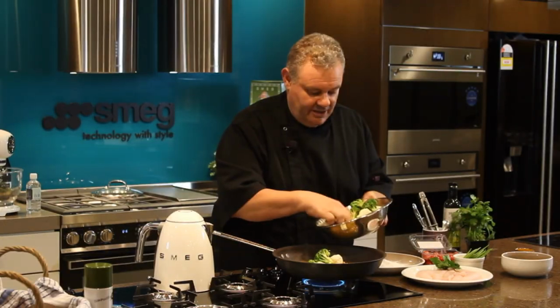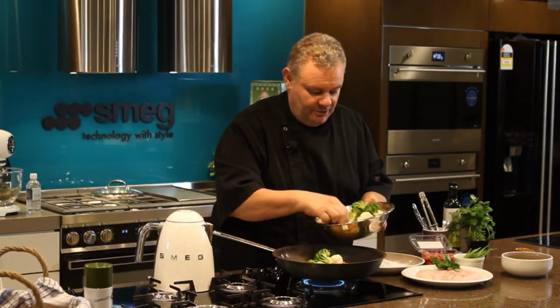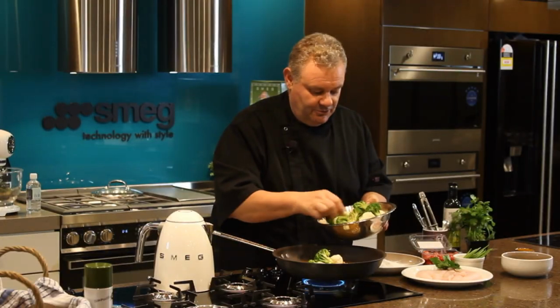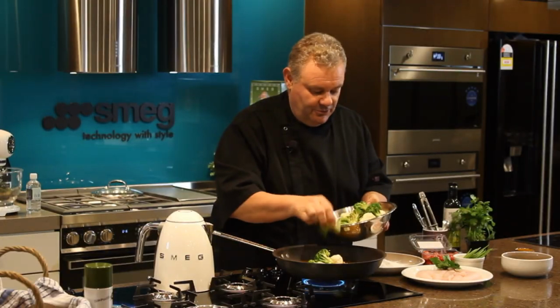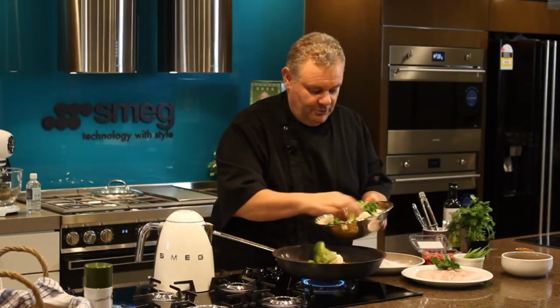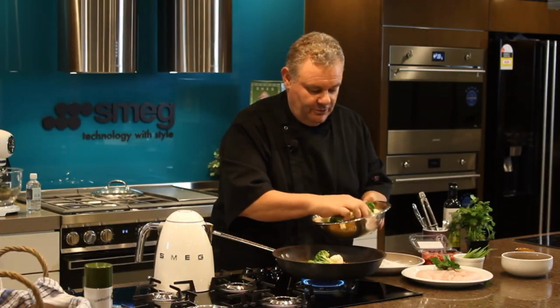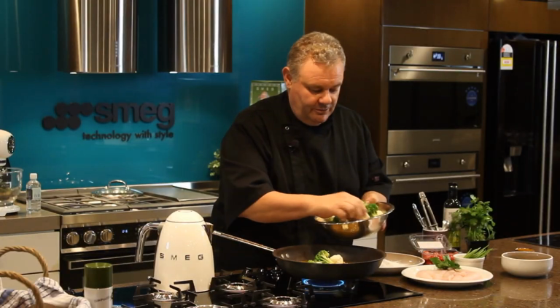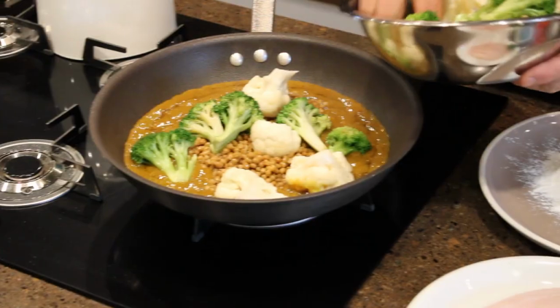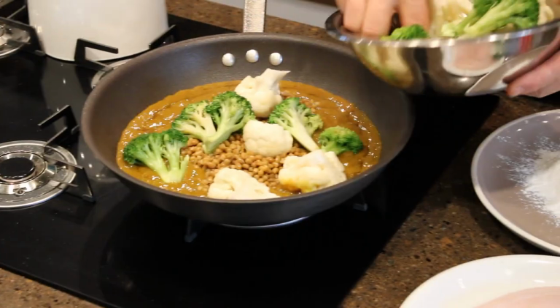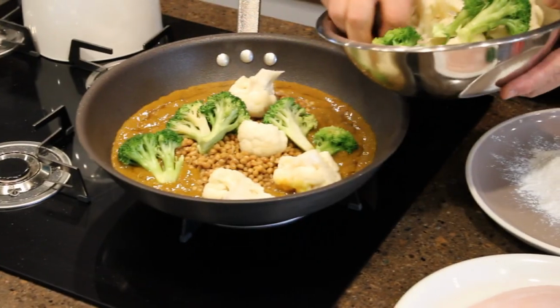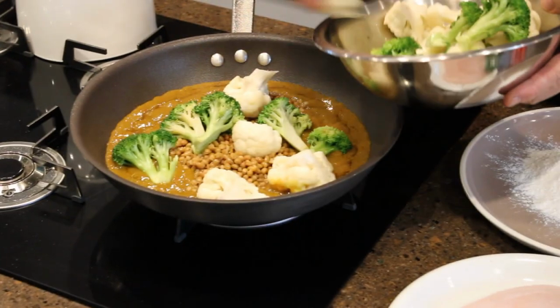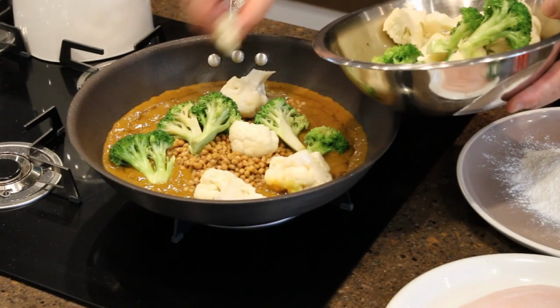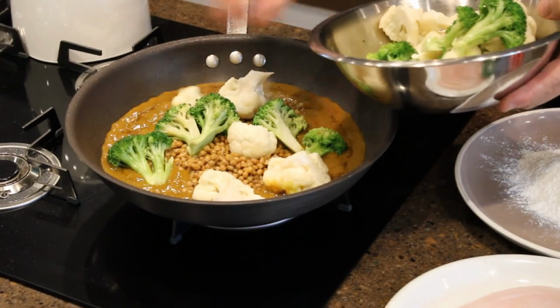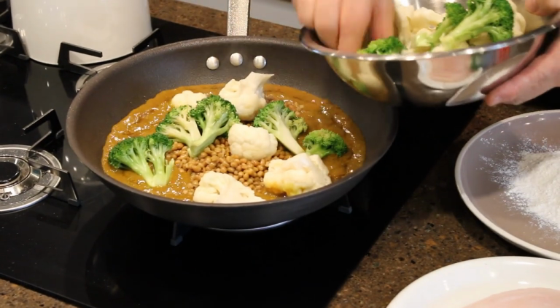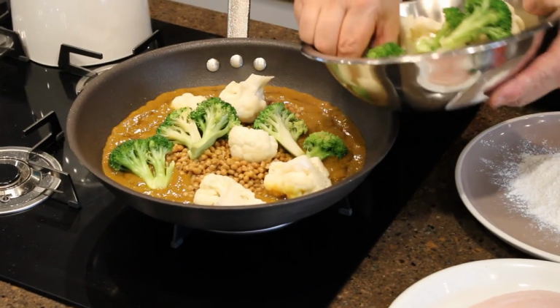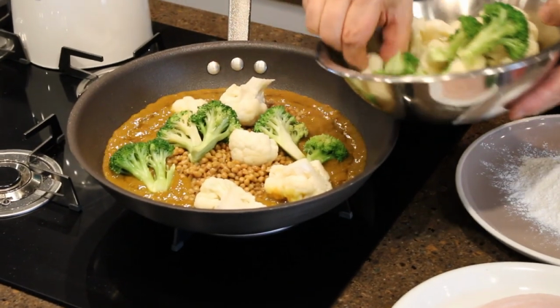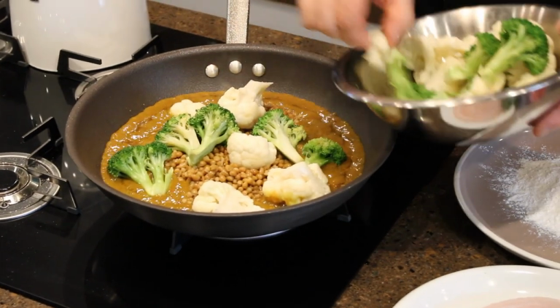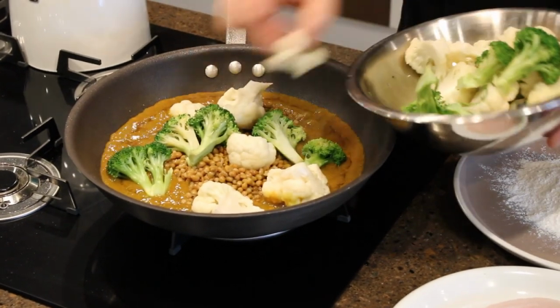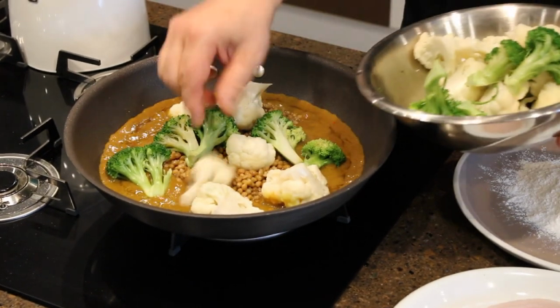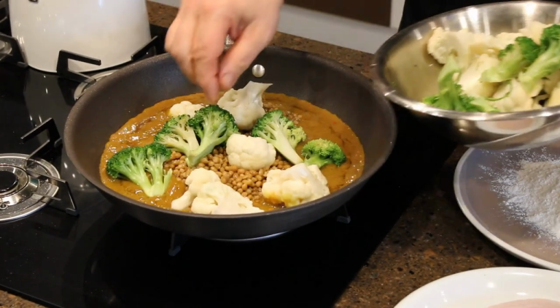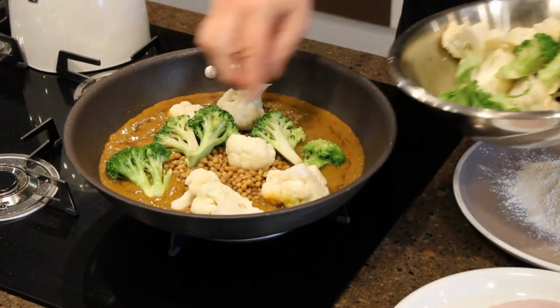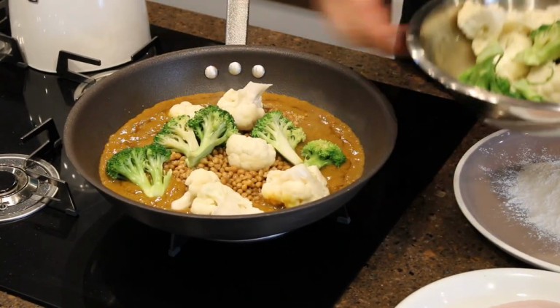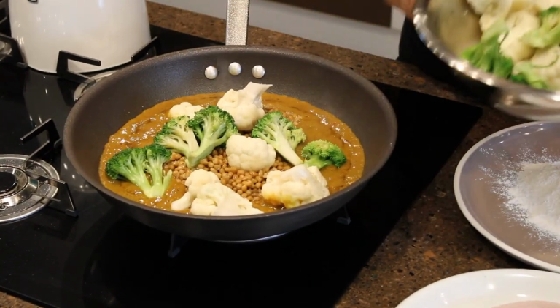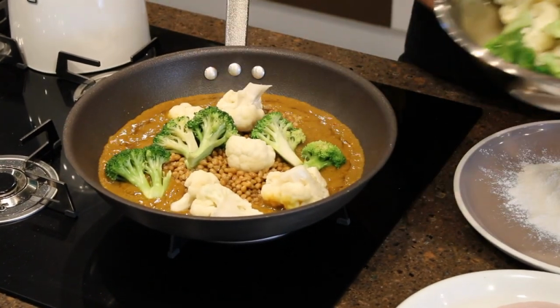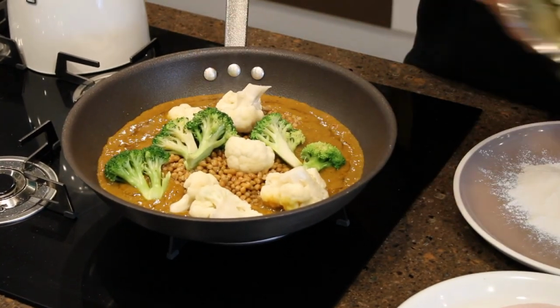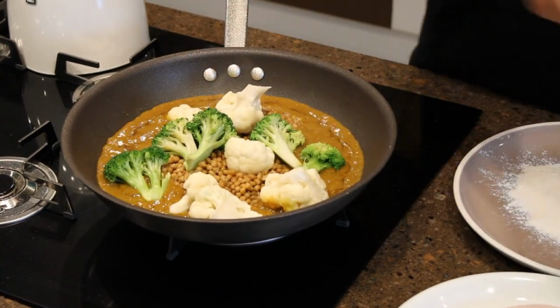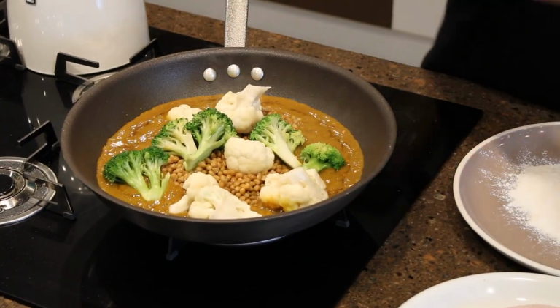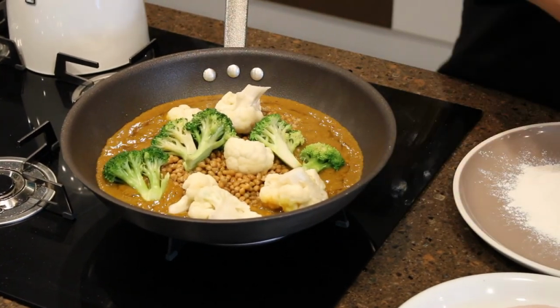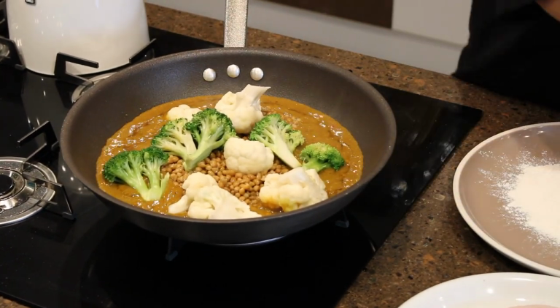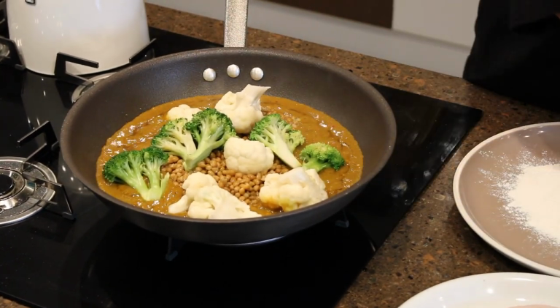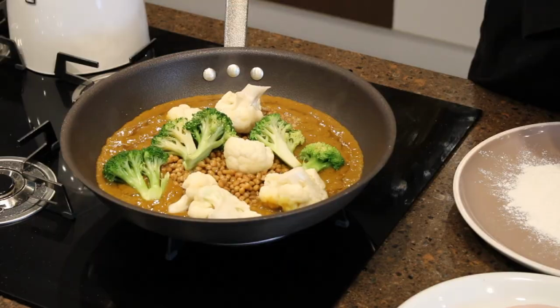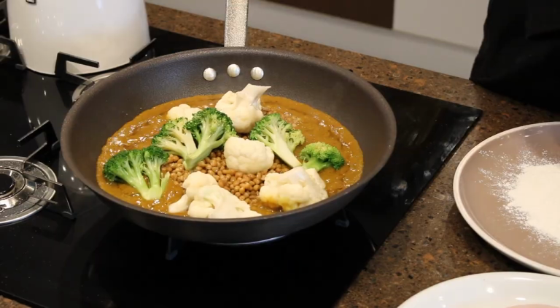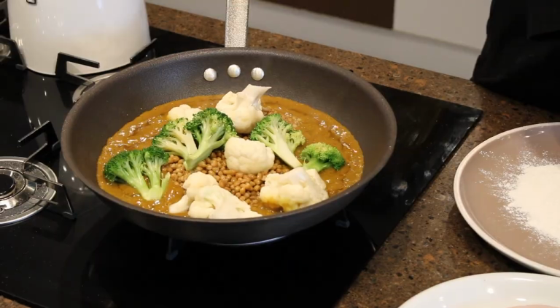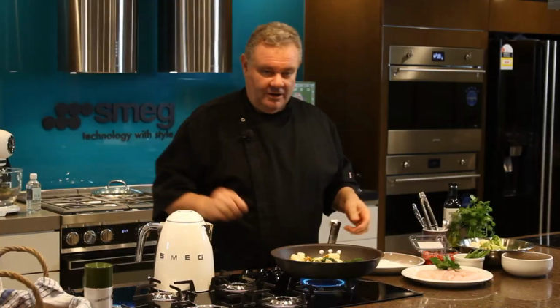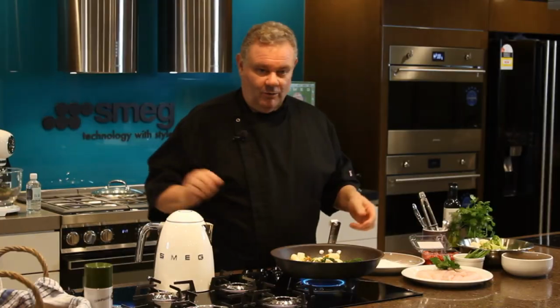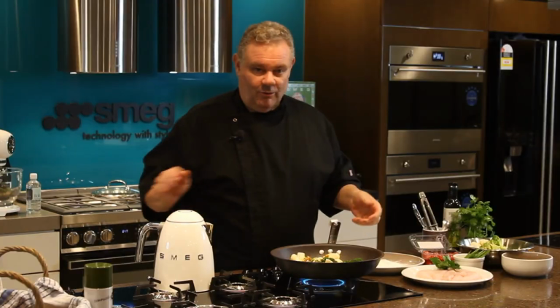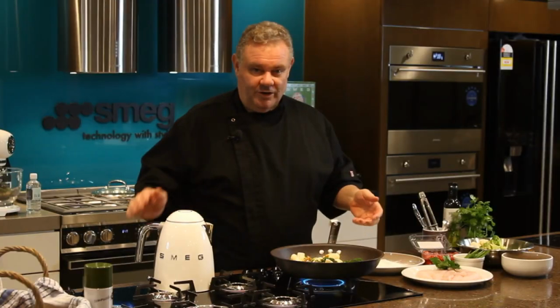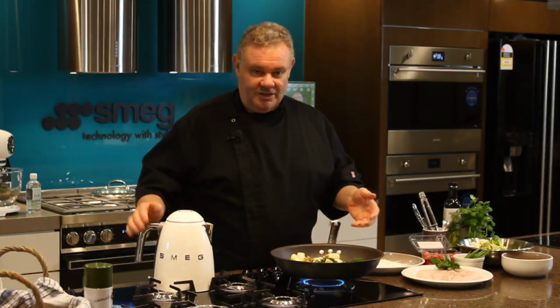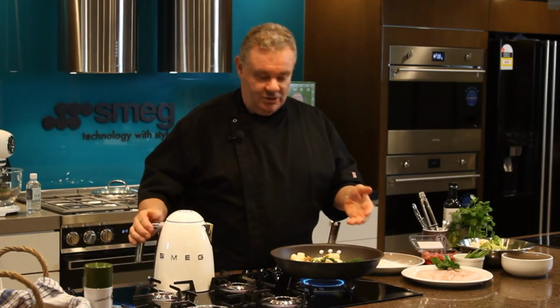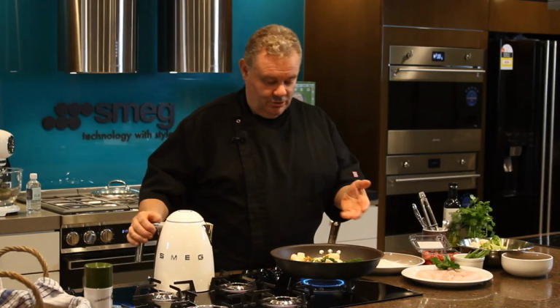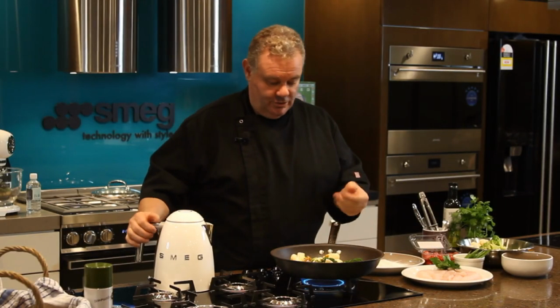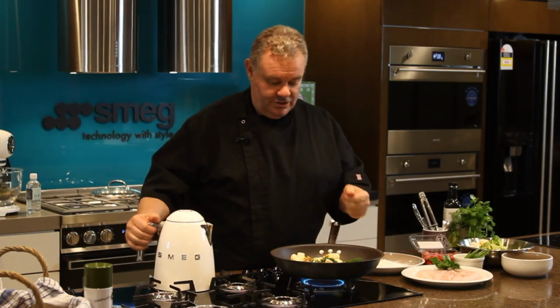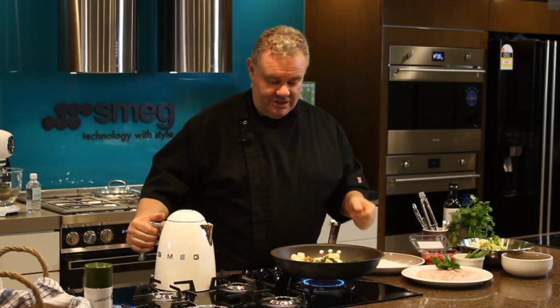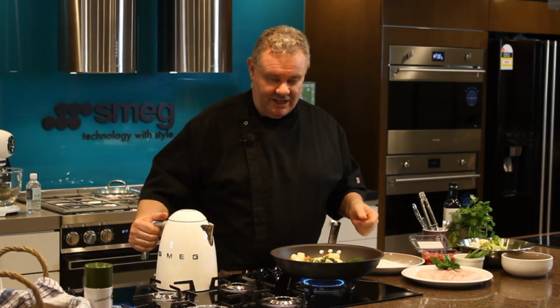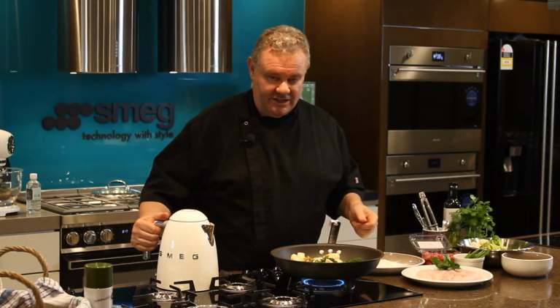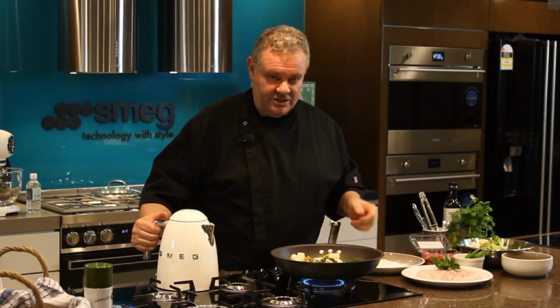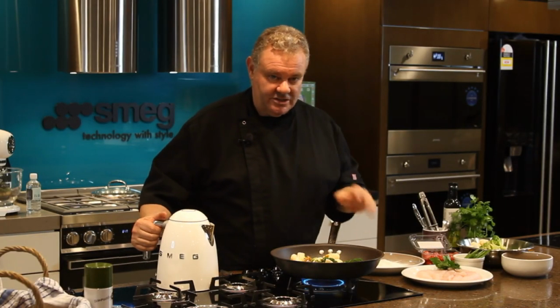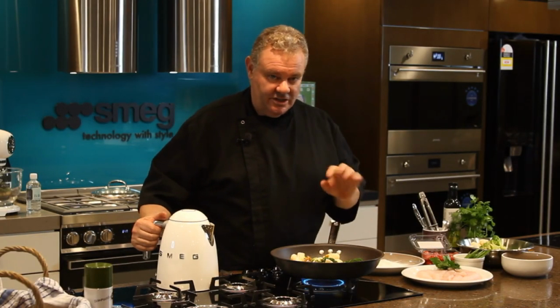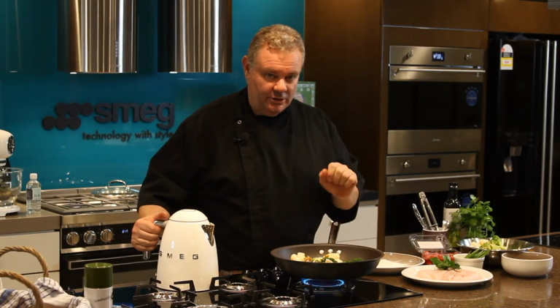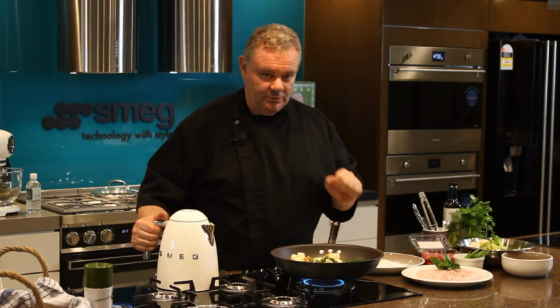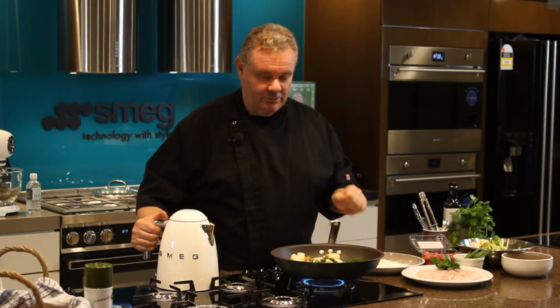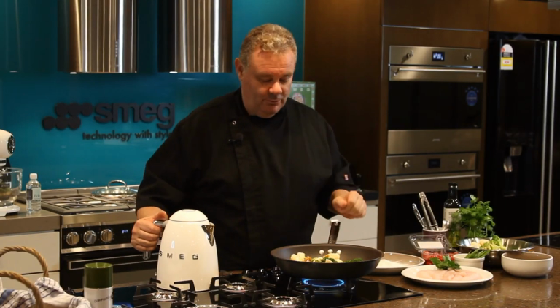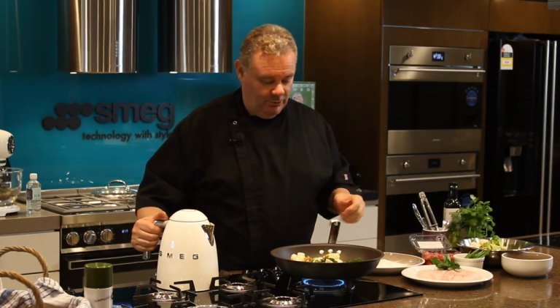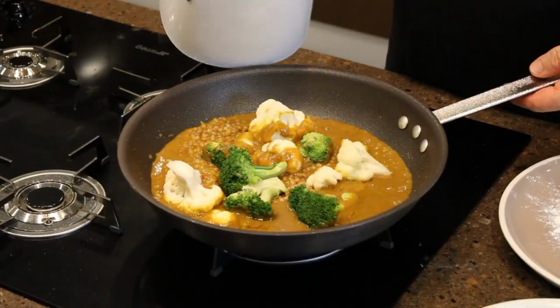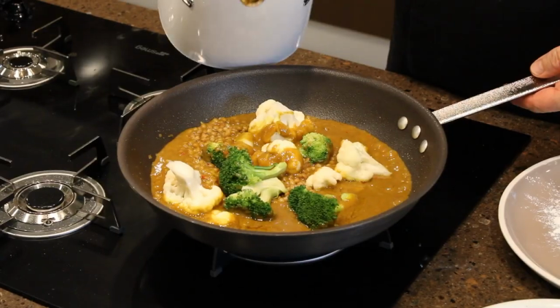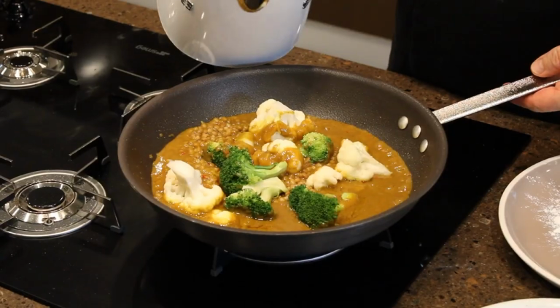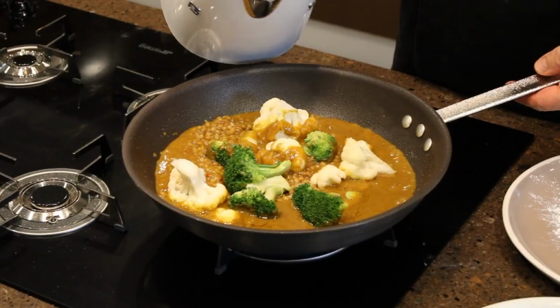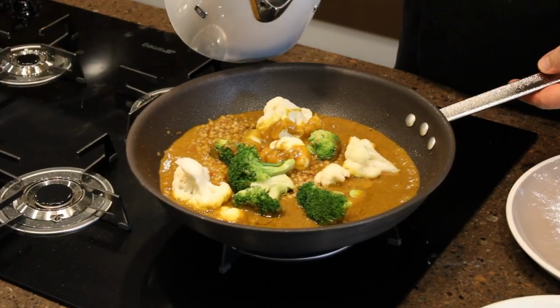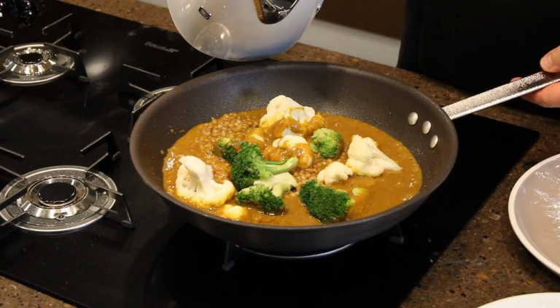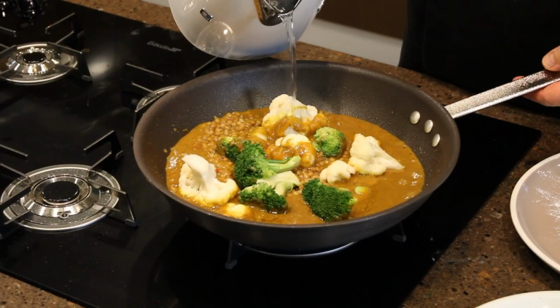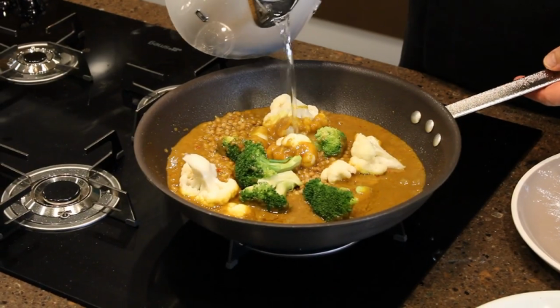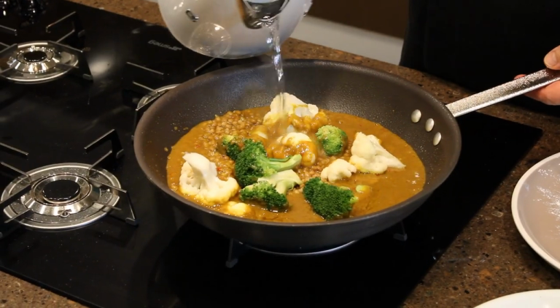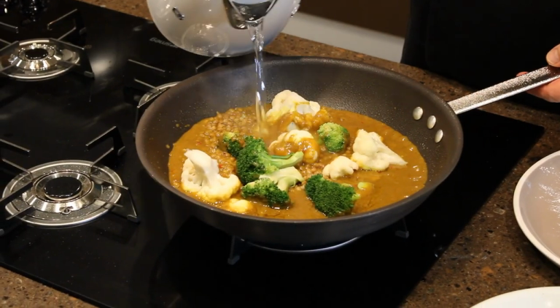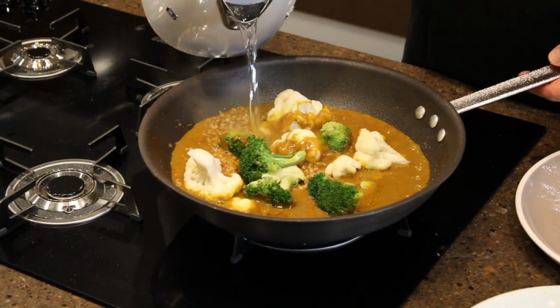Add a few pieces of cauliflower and broccoli. Now what we'll need to do is just add a little bit of water — about a quarter of a cup.